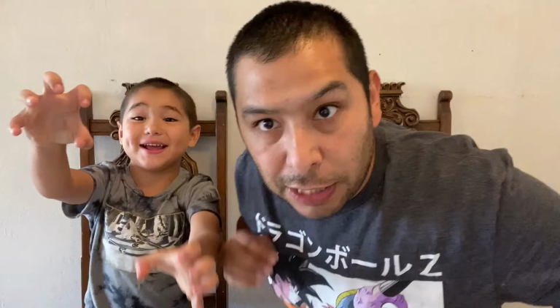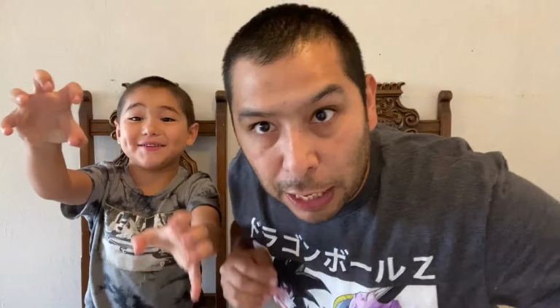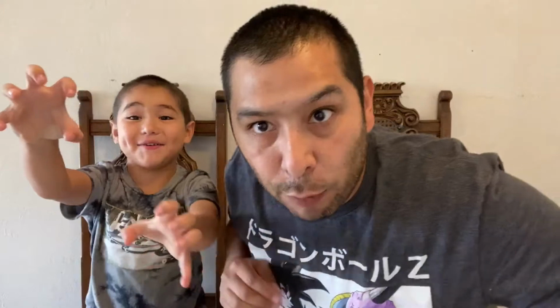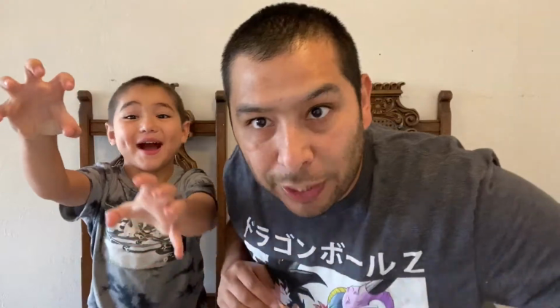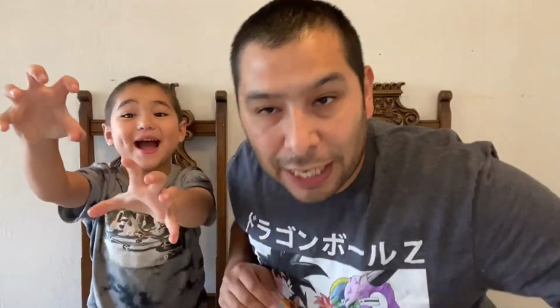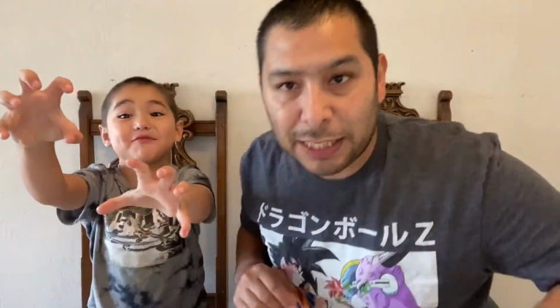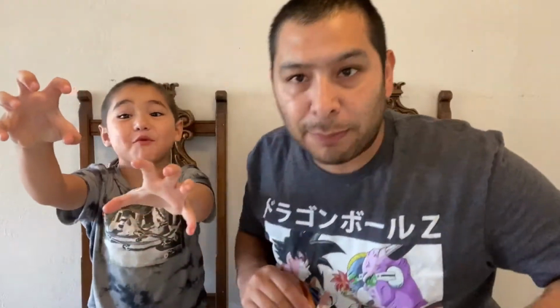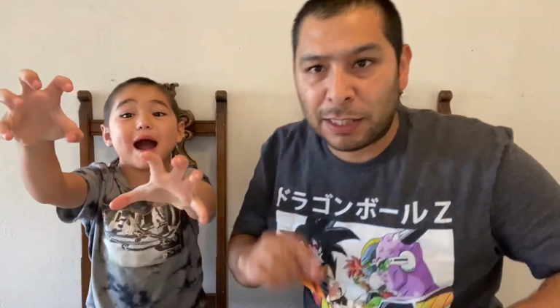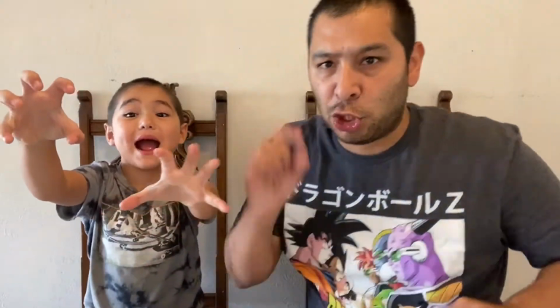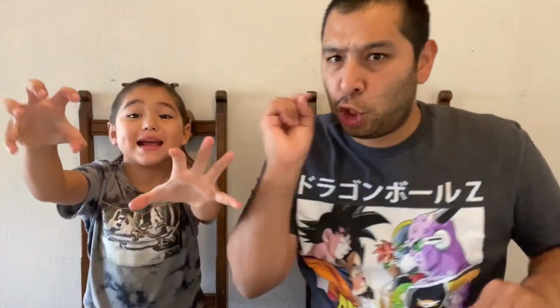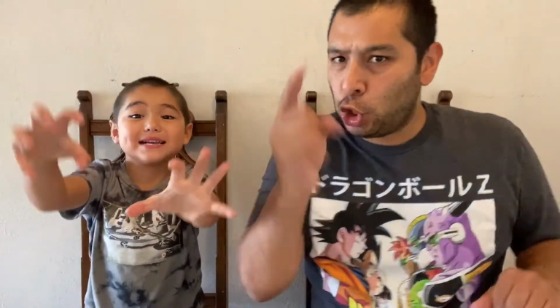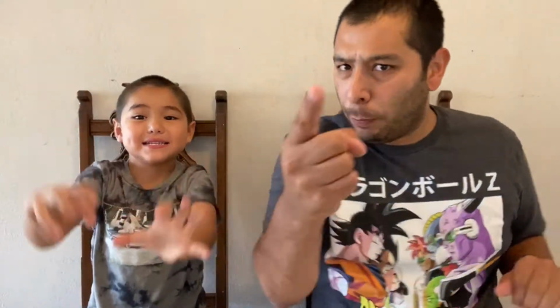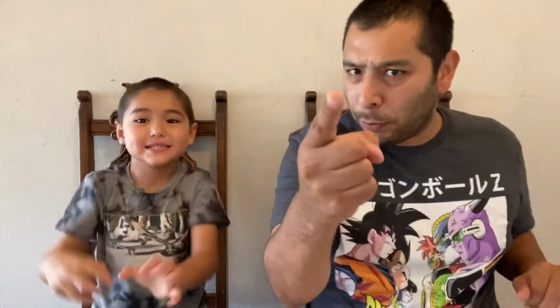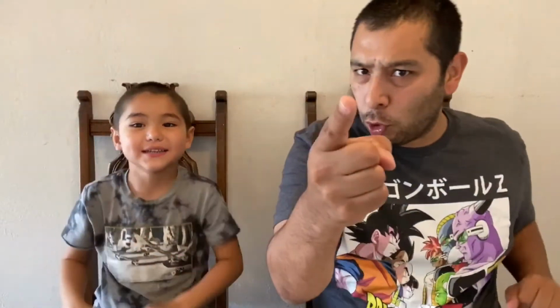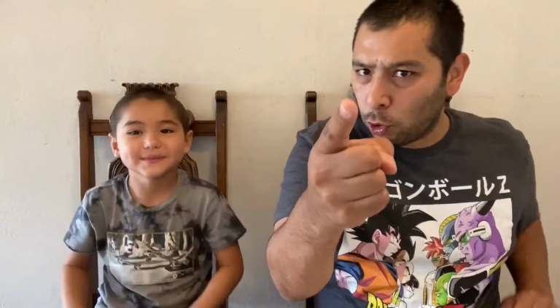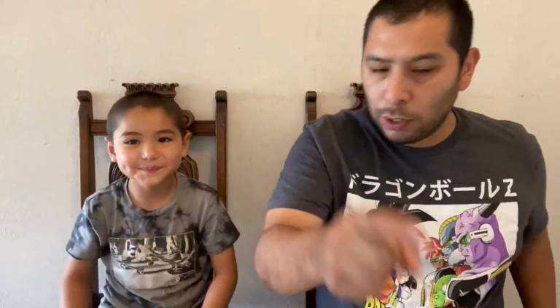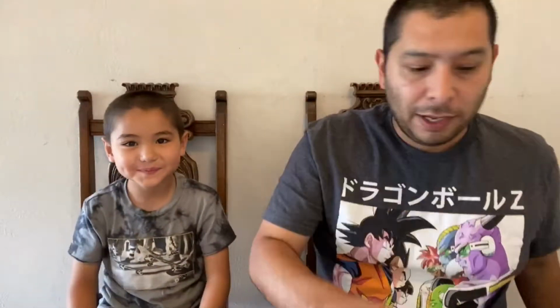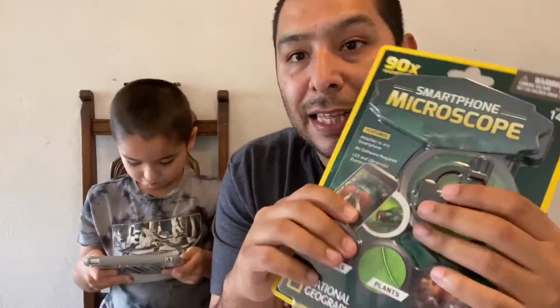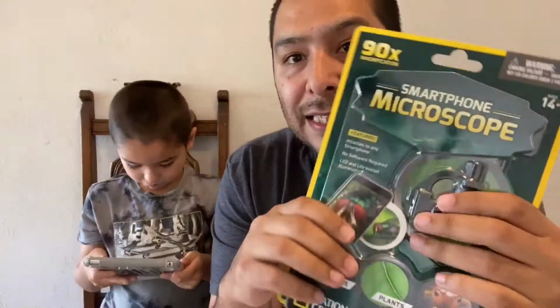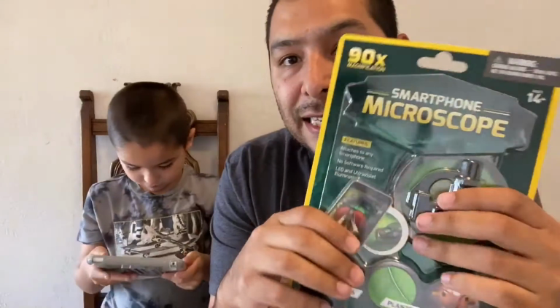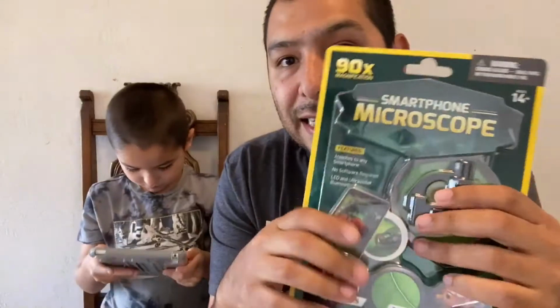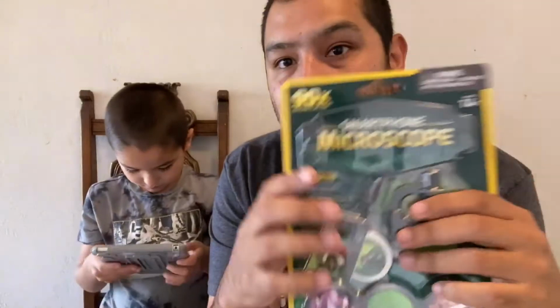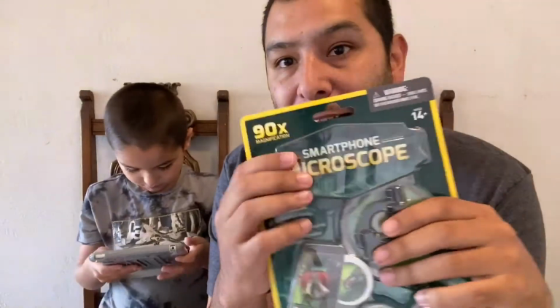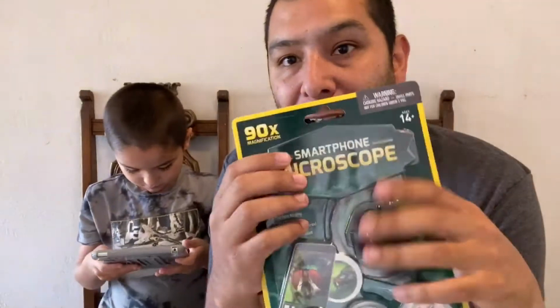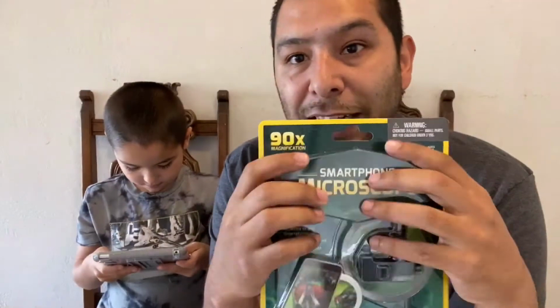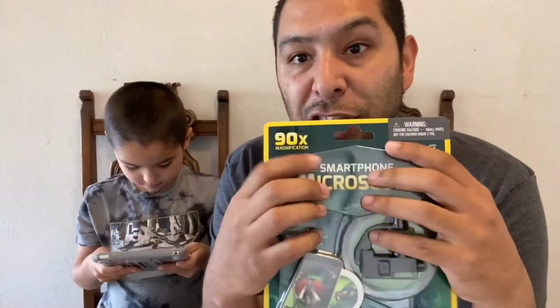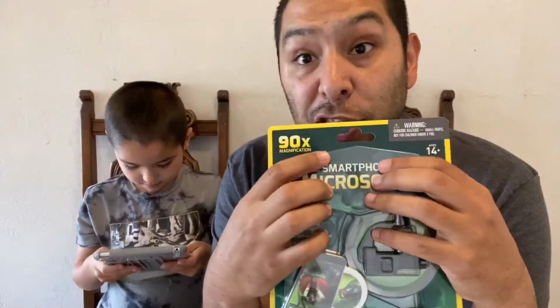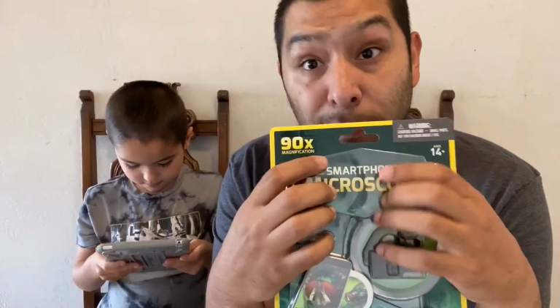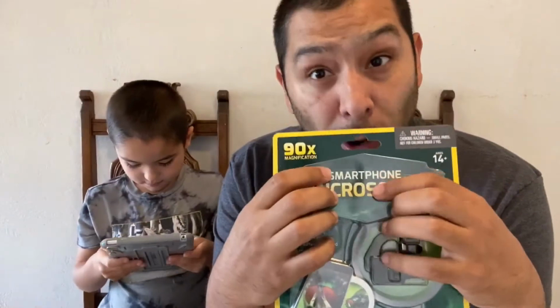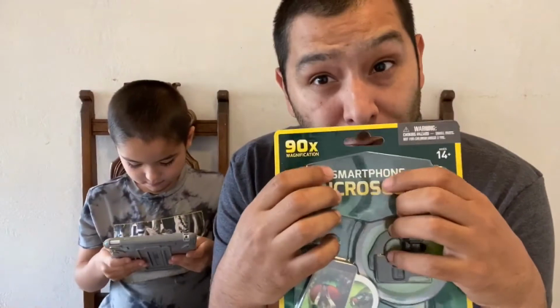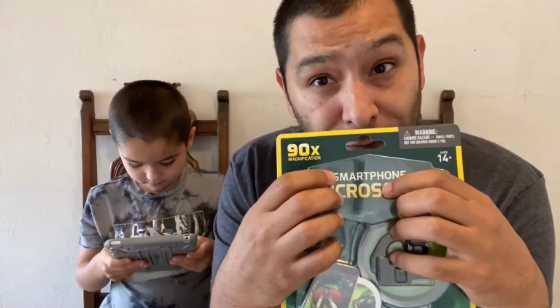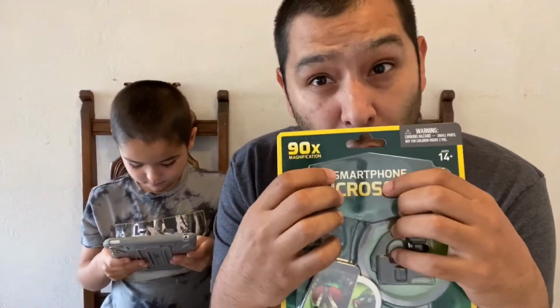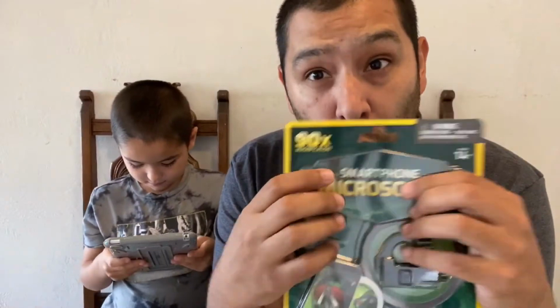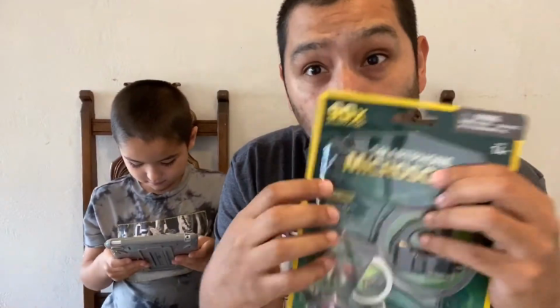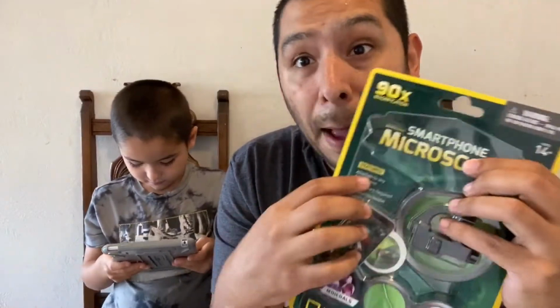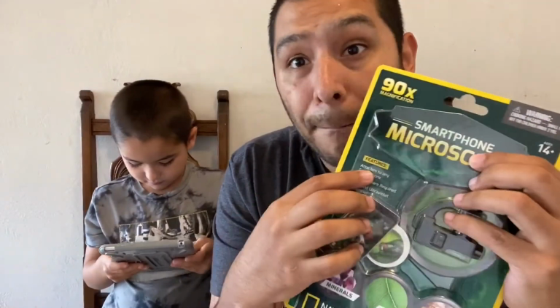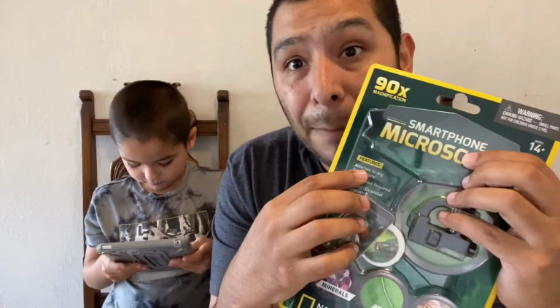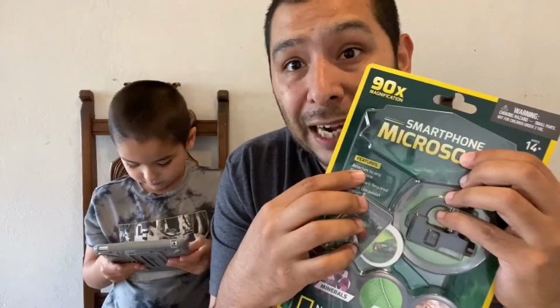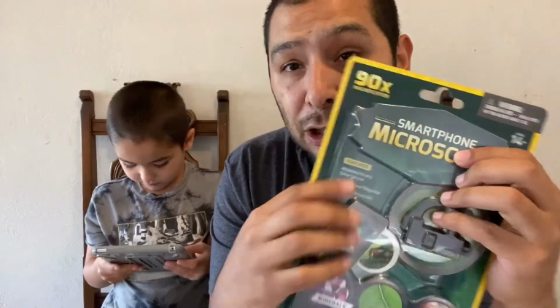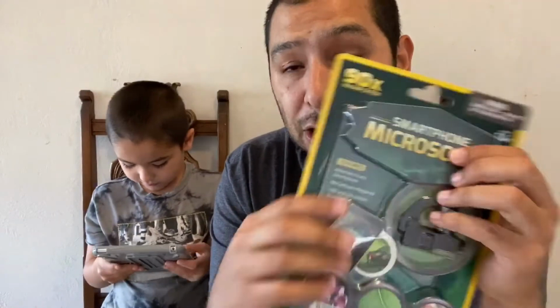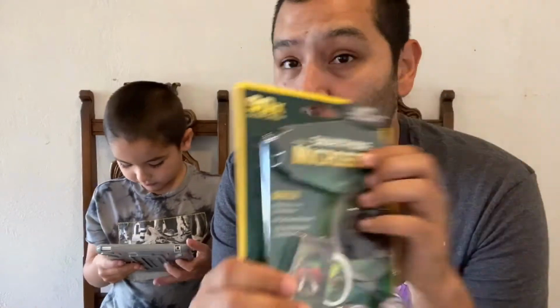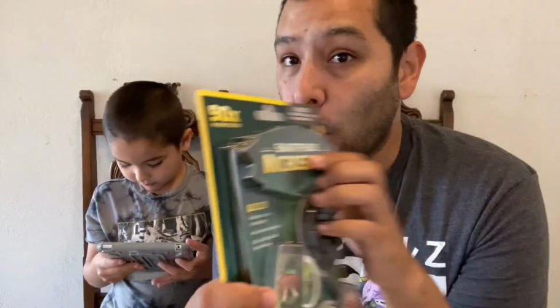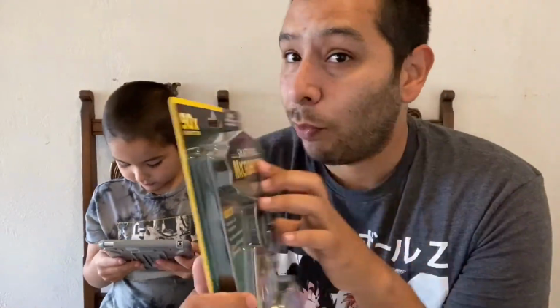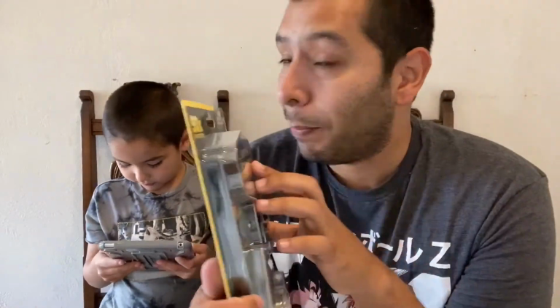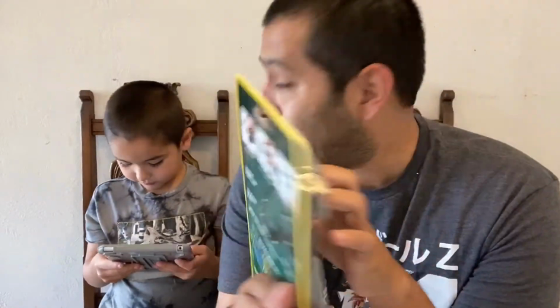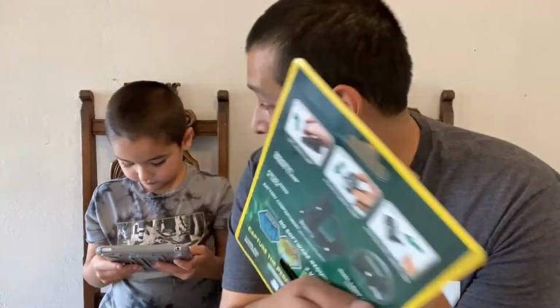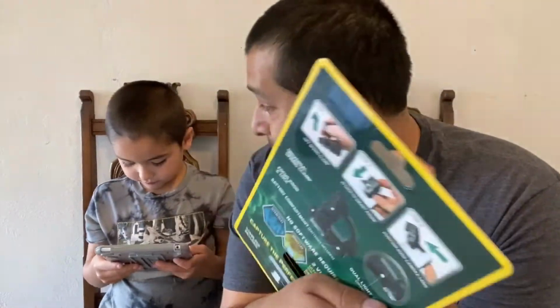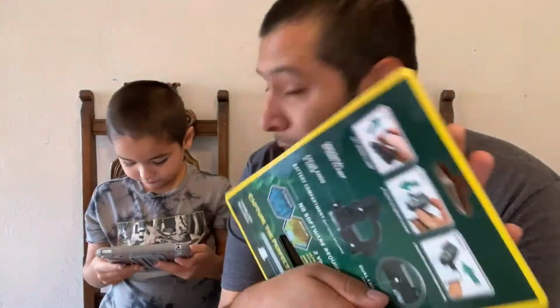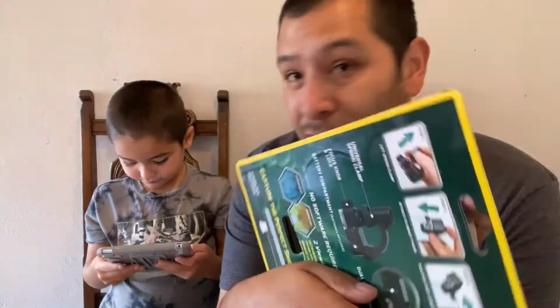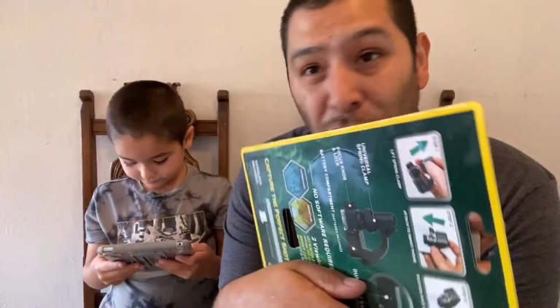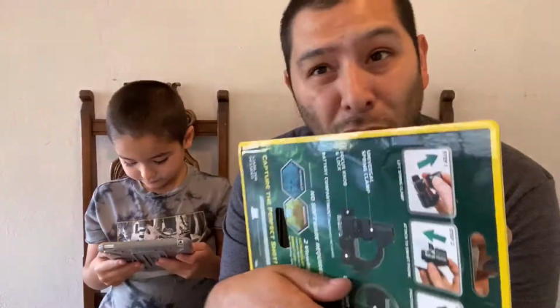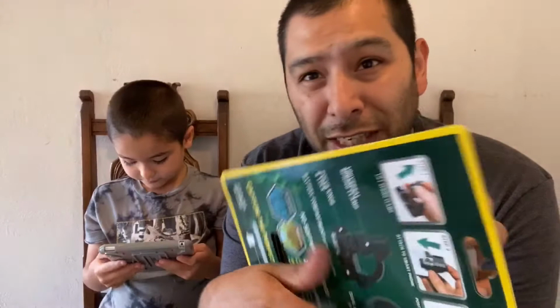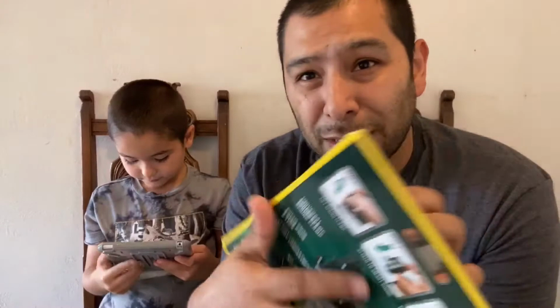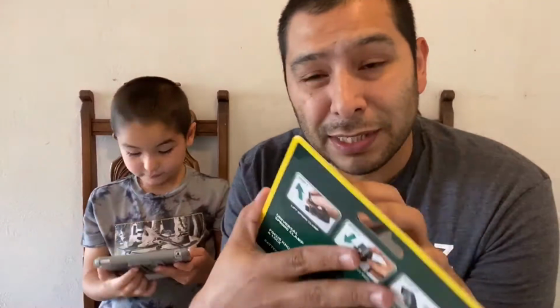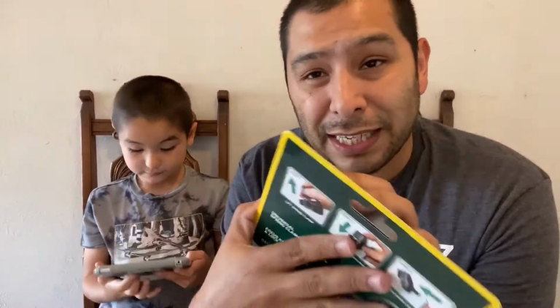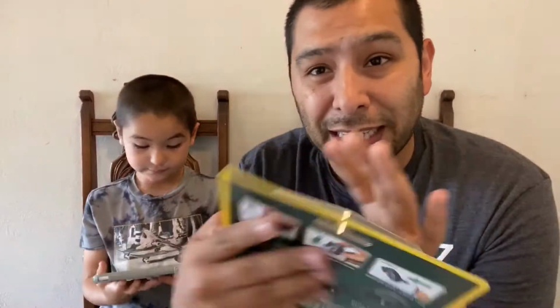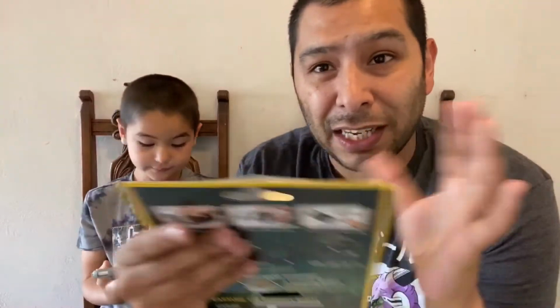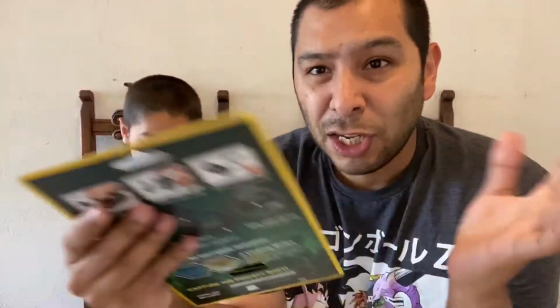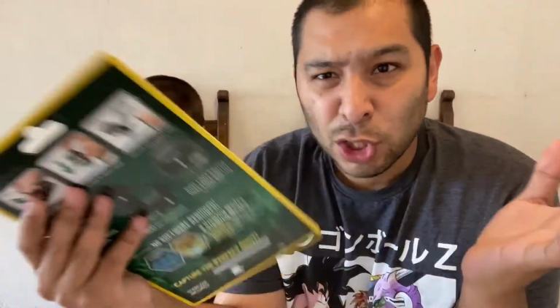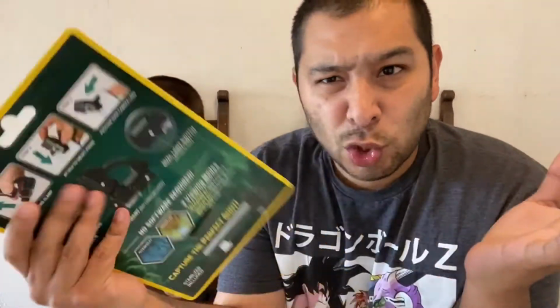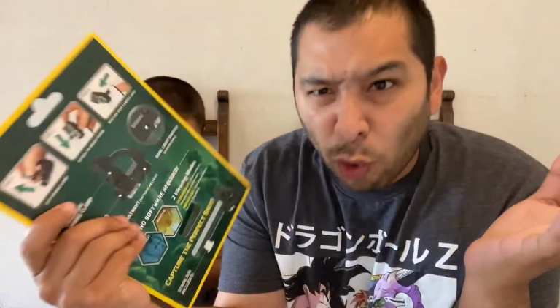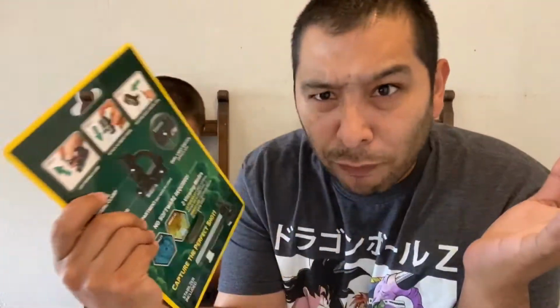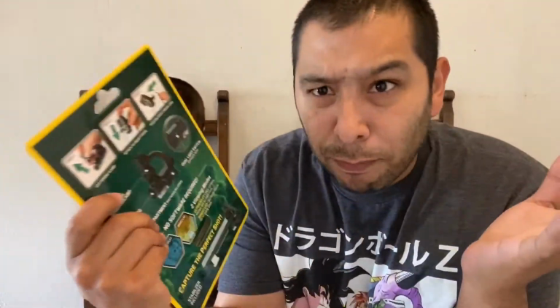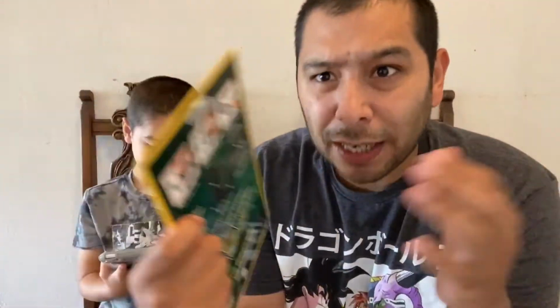Today we got something super cool. This is a smartphone microscope. We picked this up at Target. It was like 12 bucks.